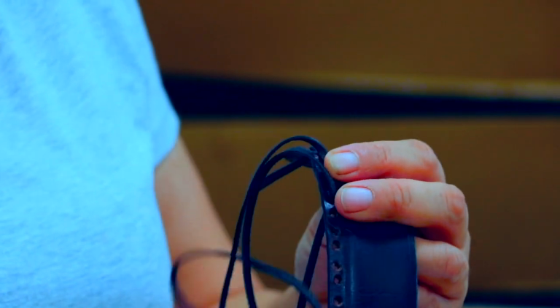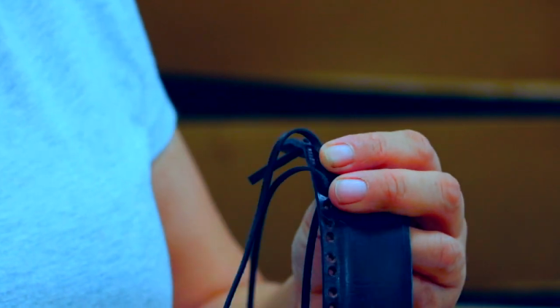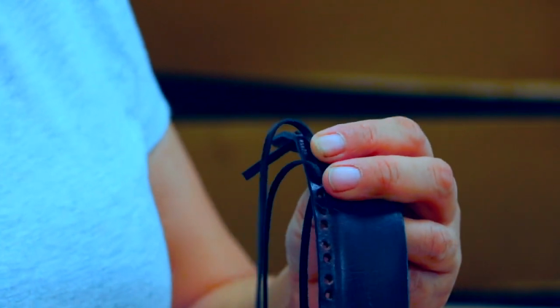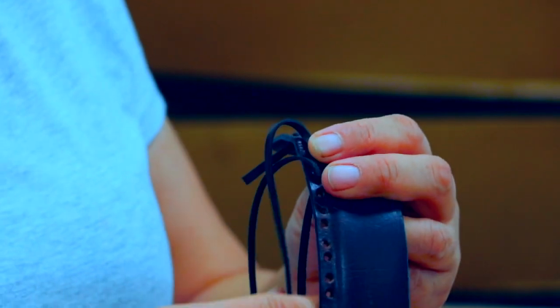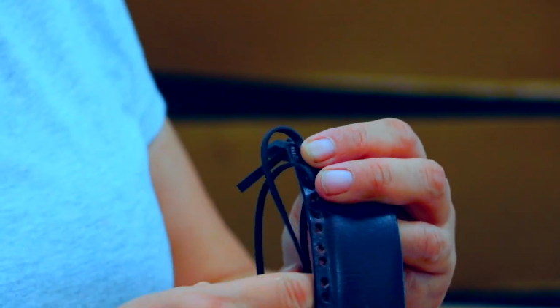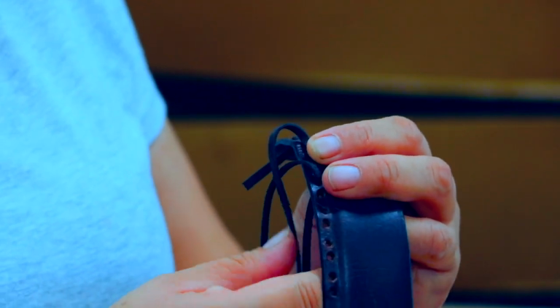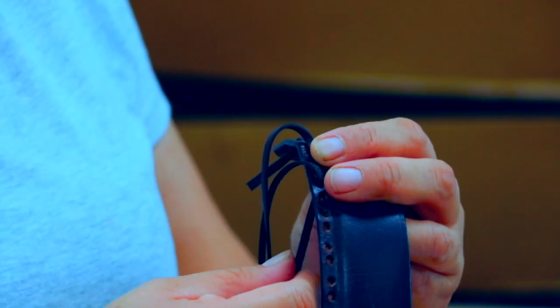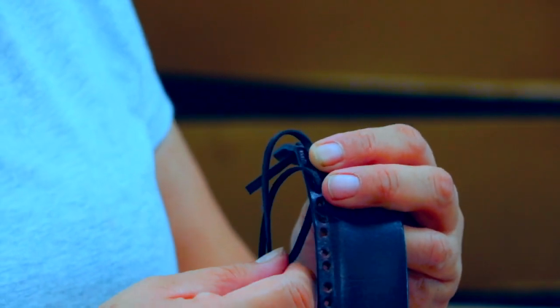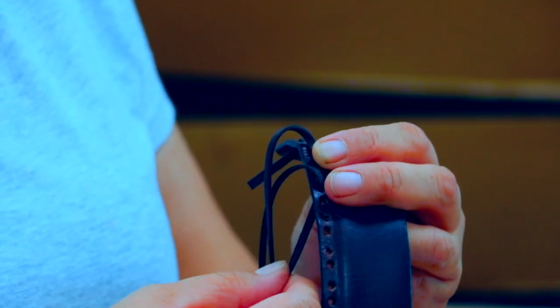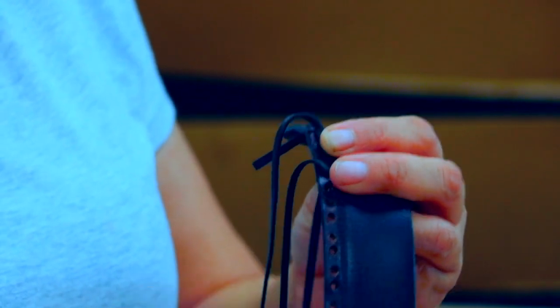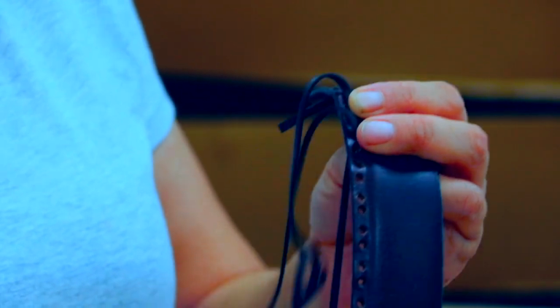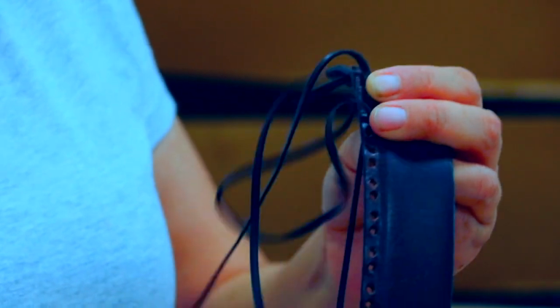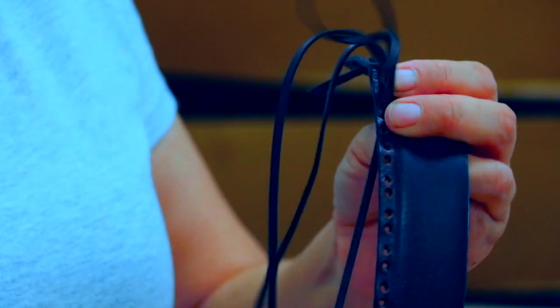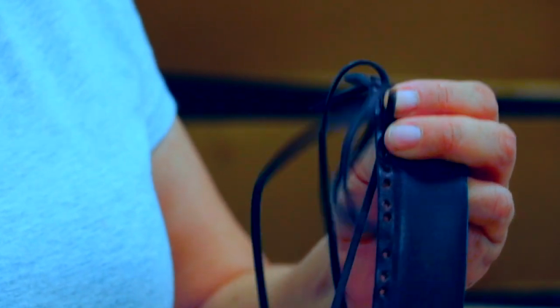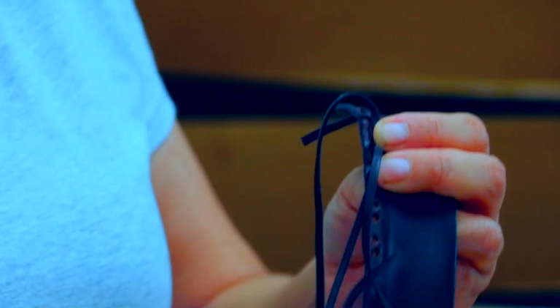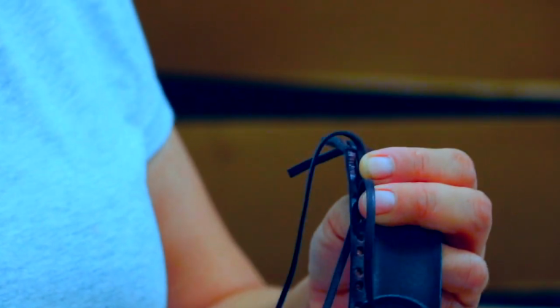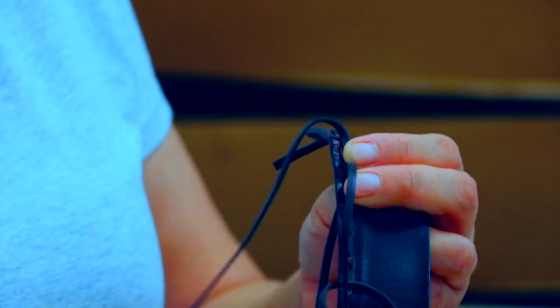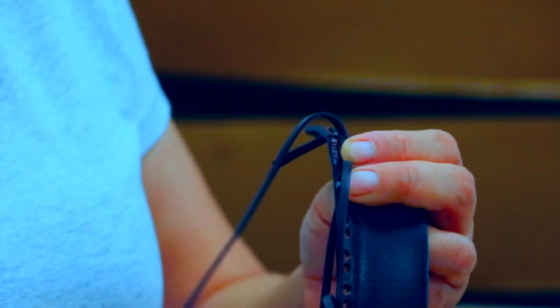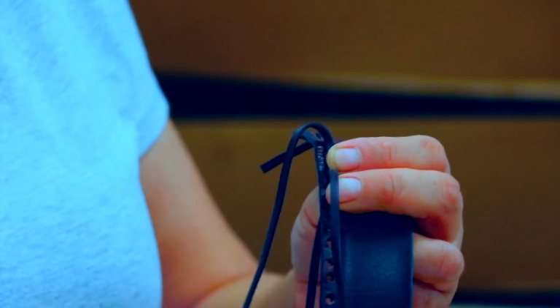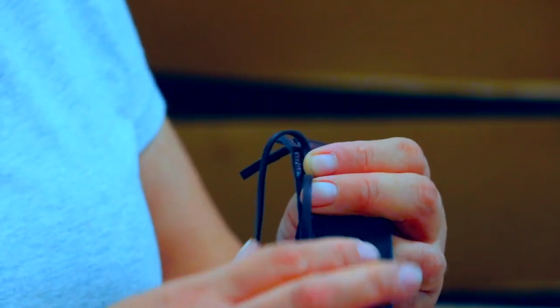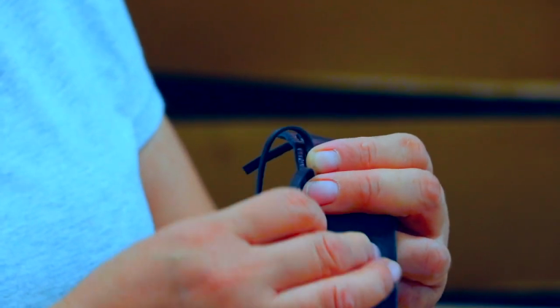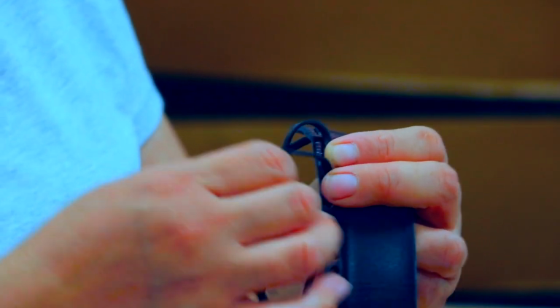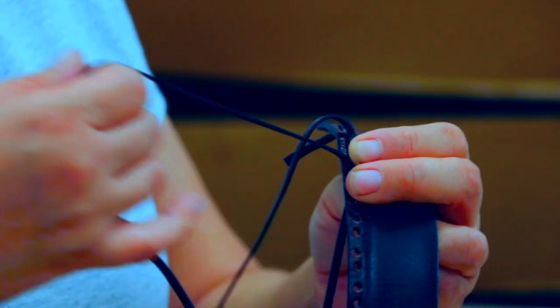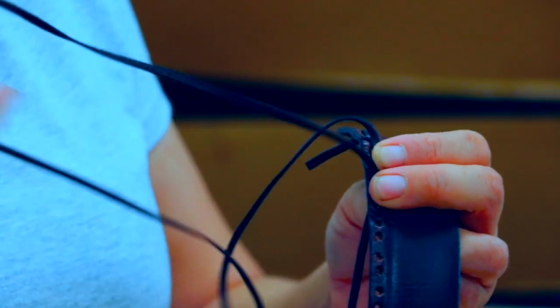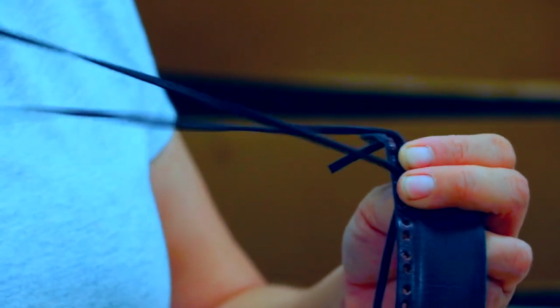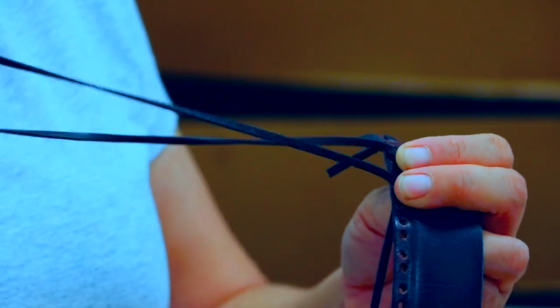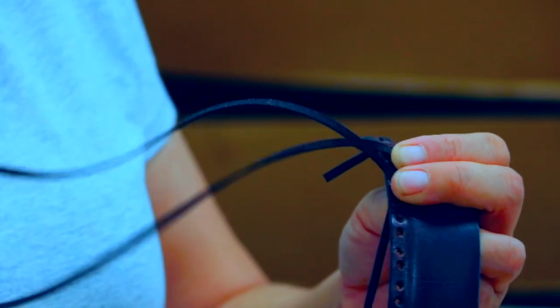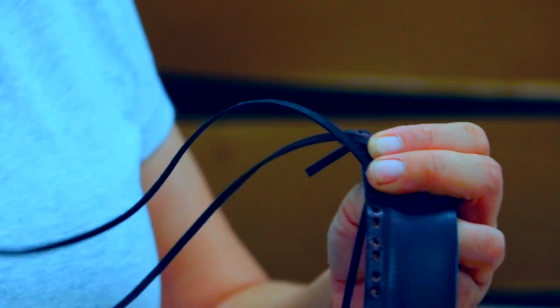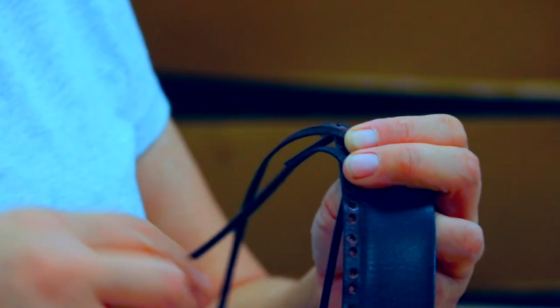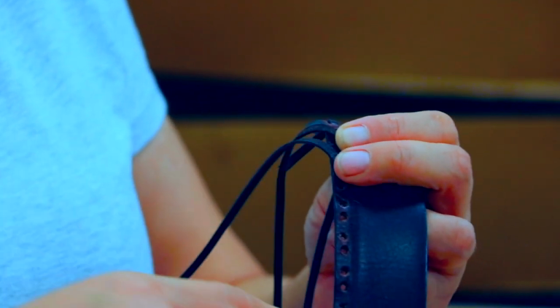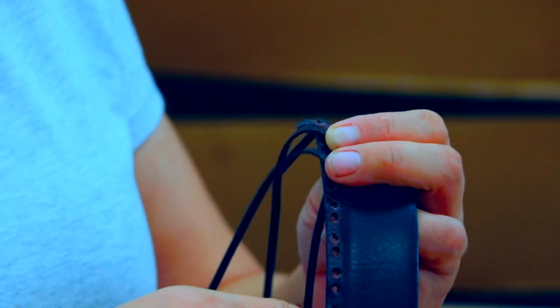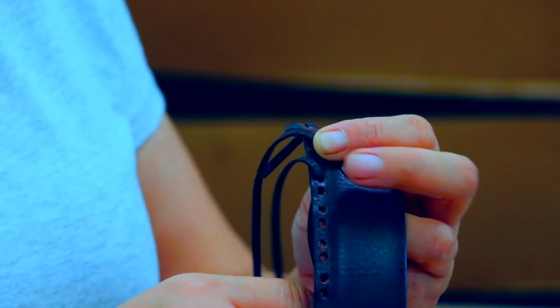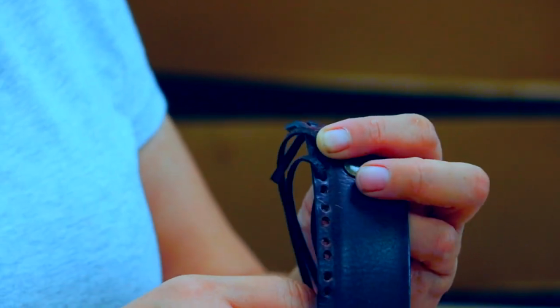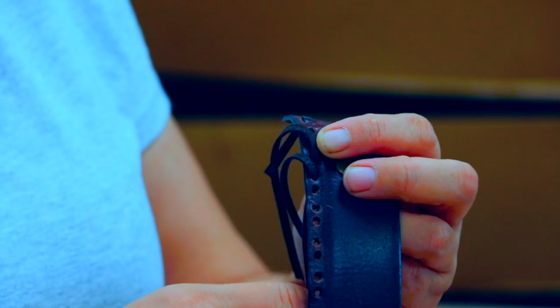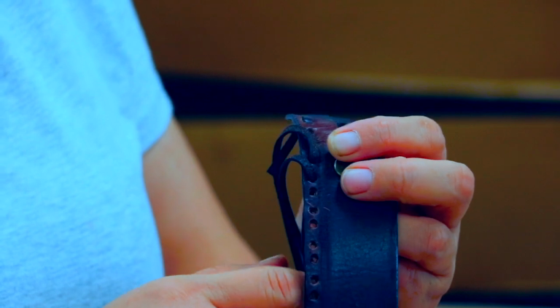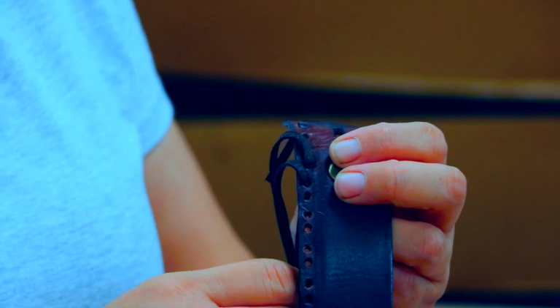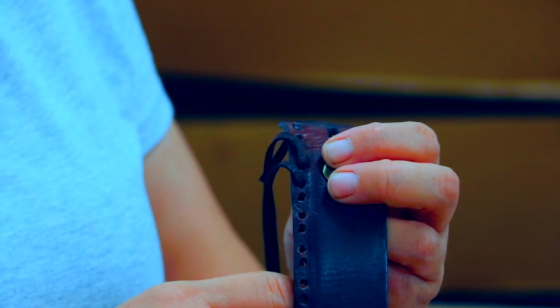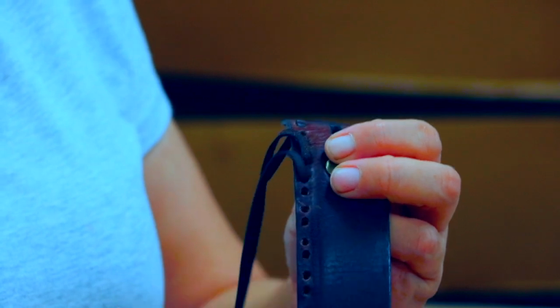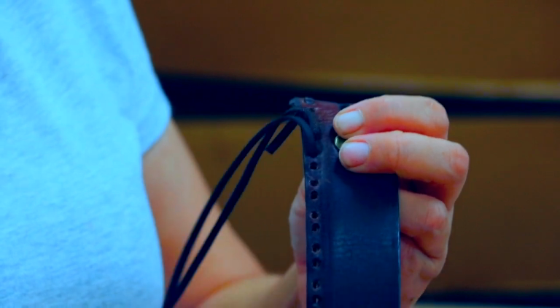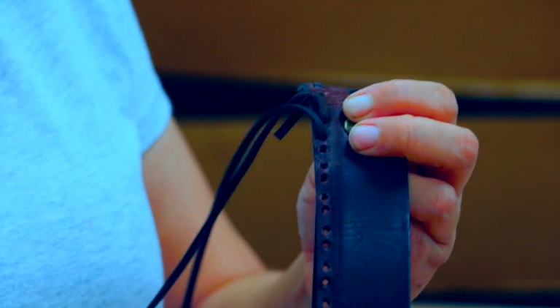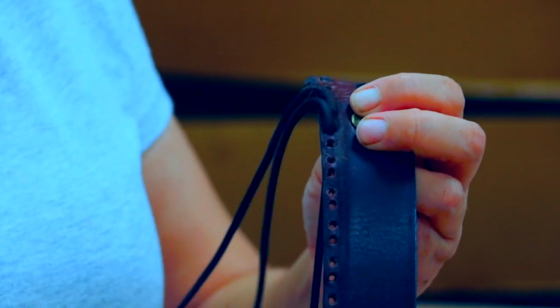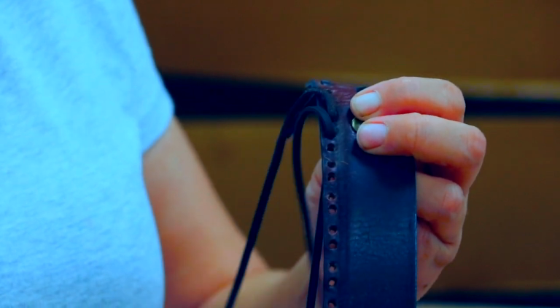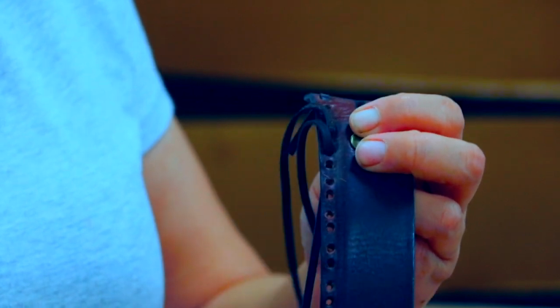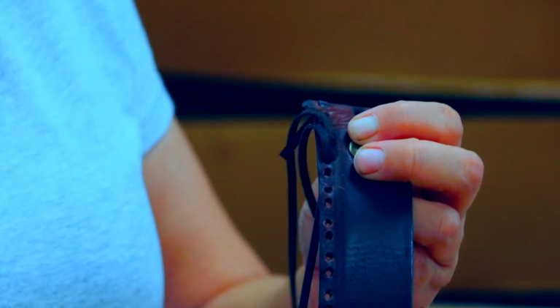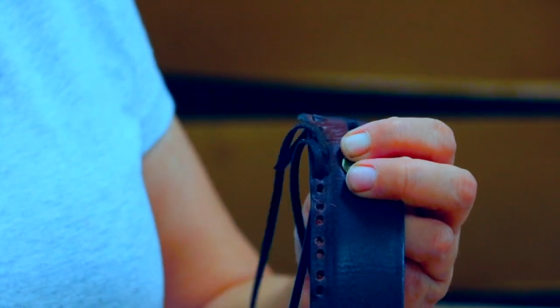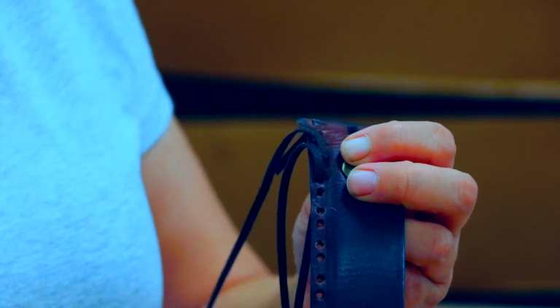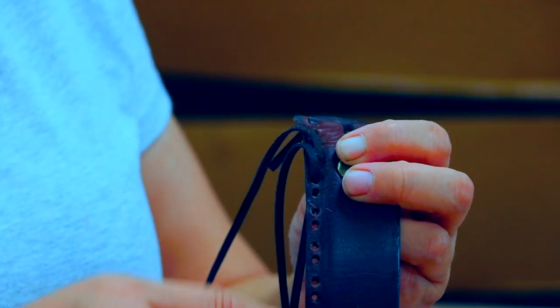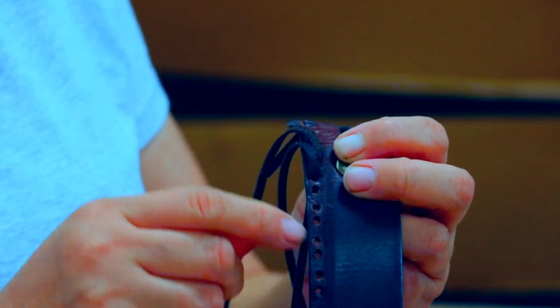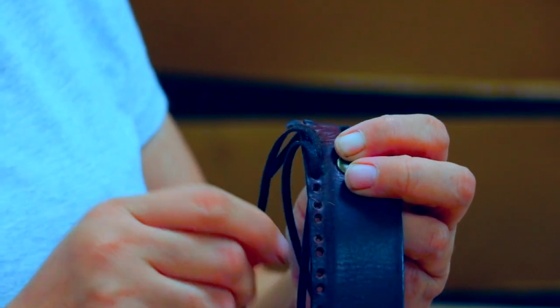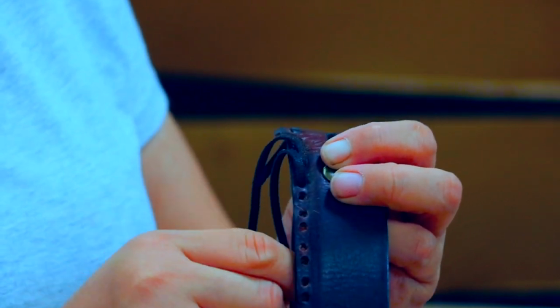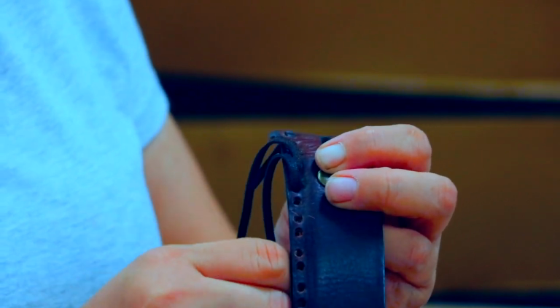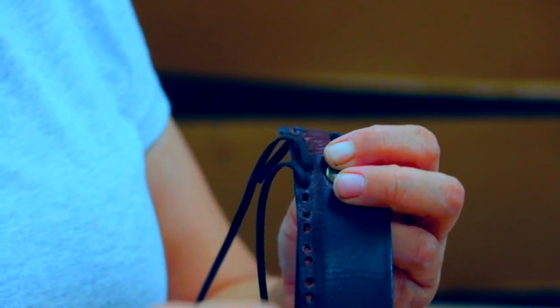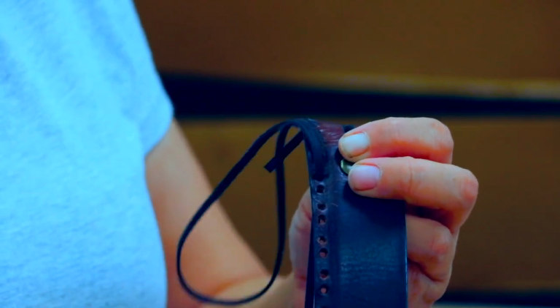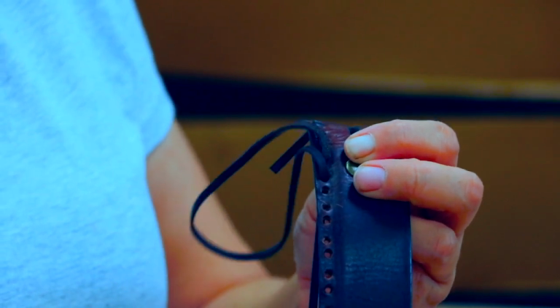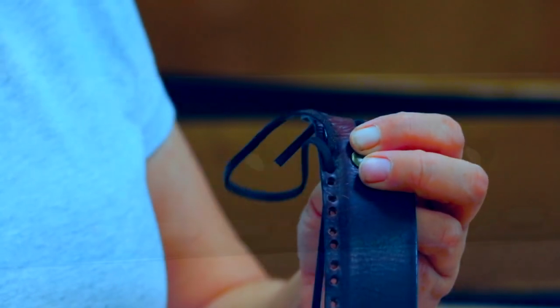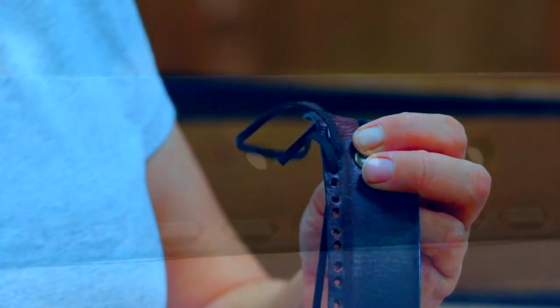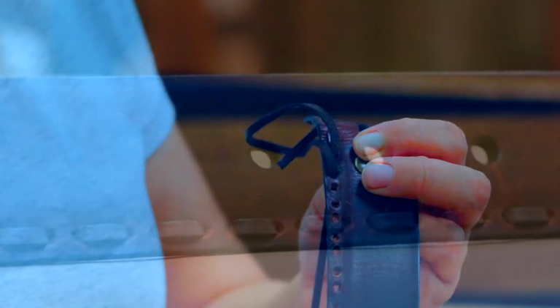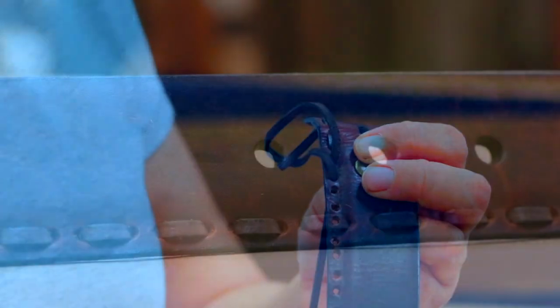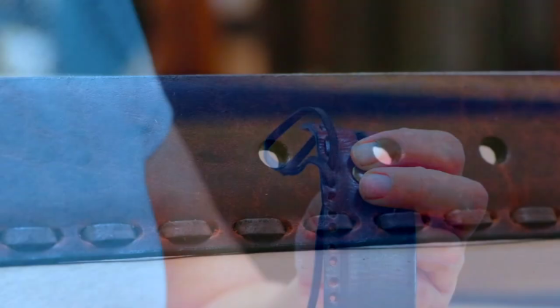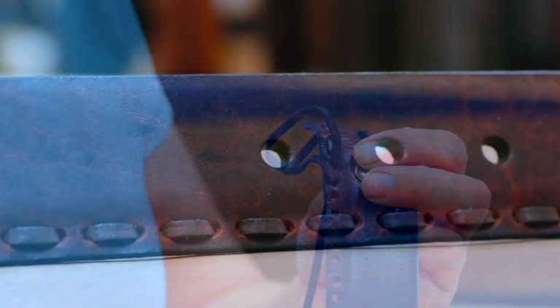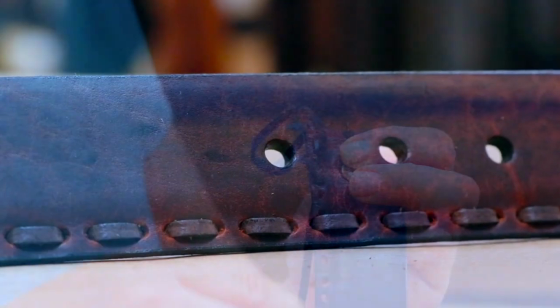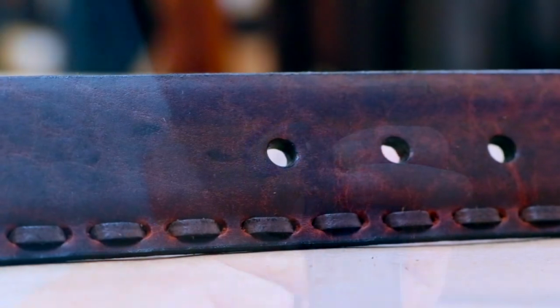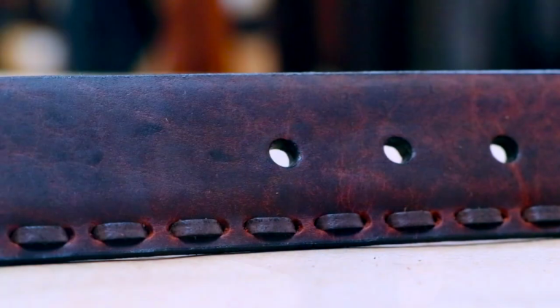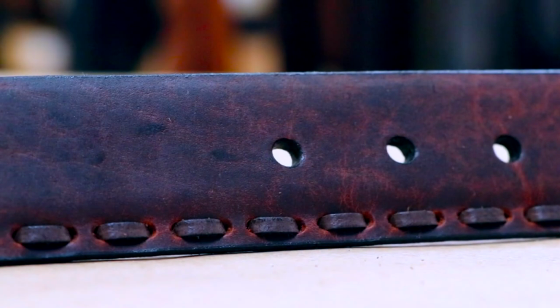Here we are side lacing a vintage bison belt. As you can see, the edge of the belt has been thinned down so that the lace sits flush to the strap.